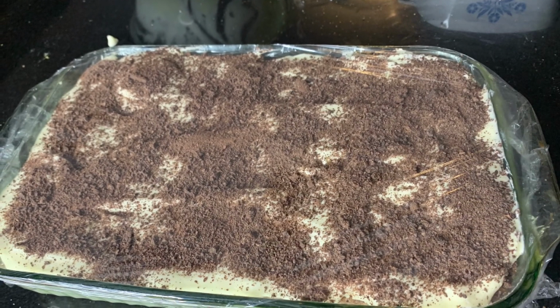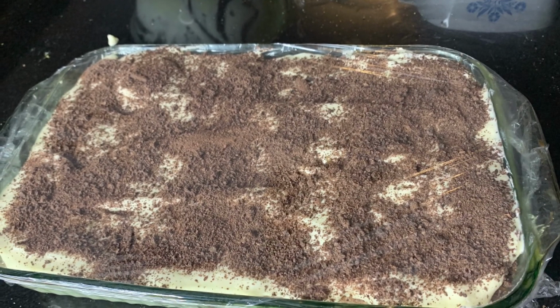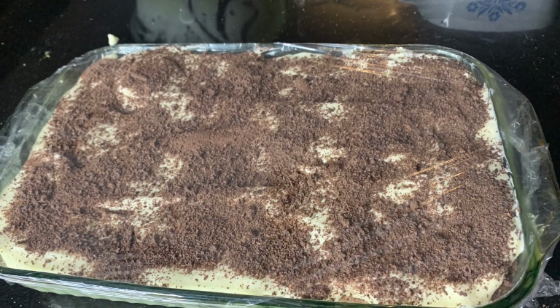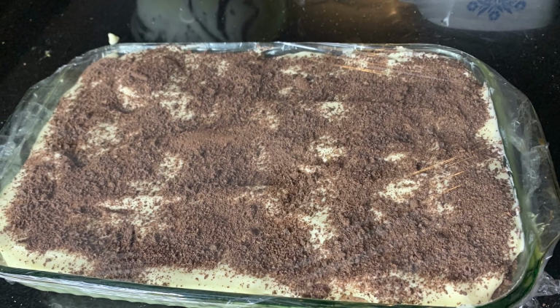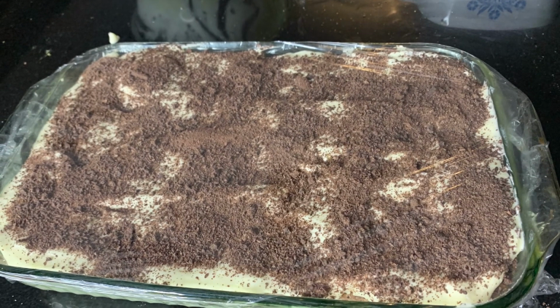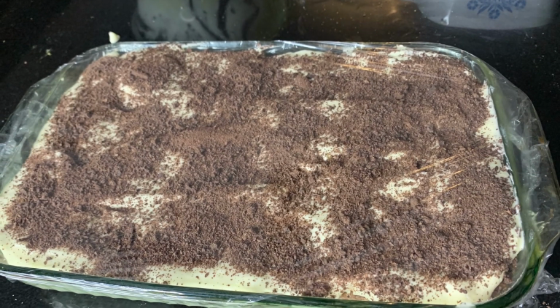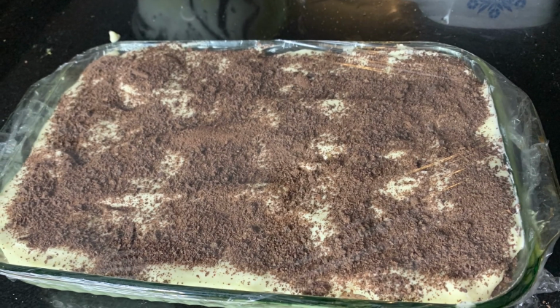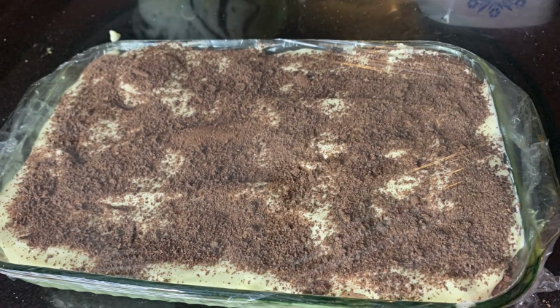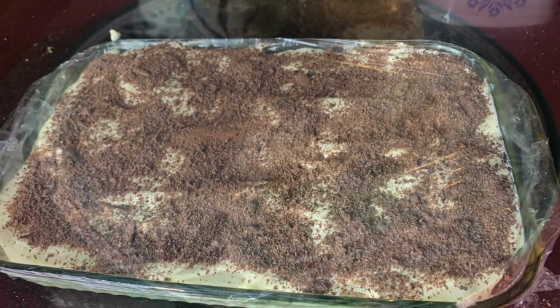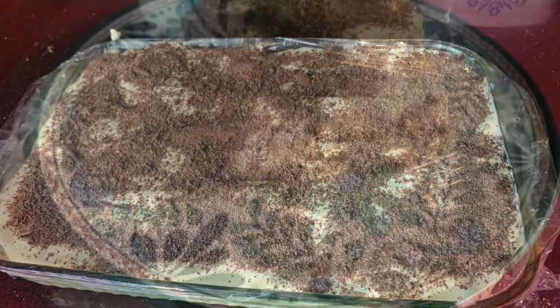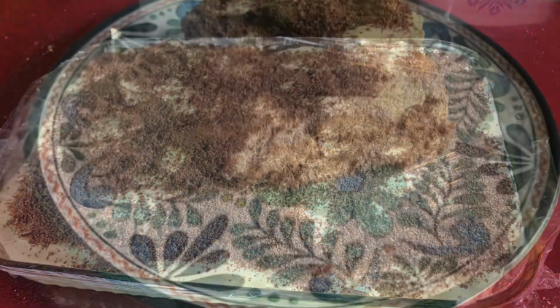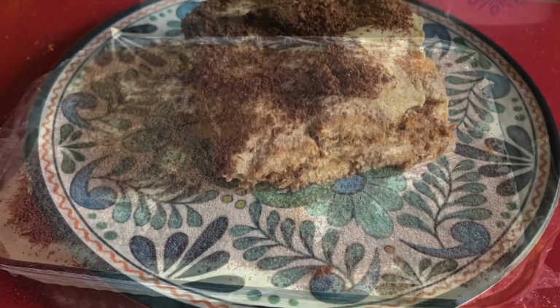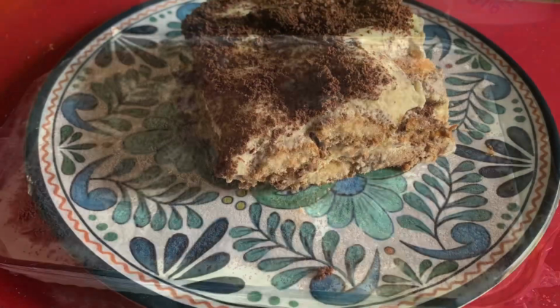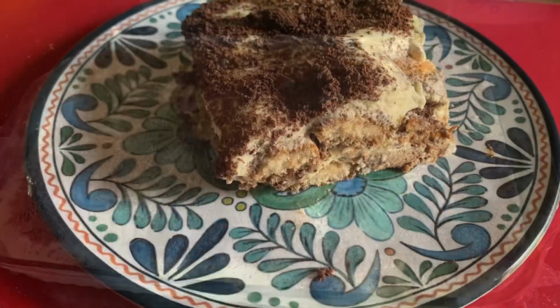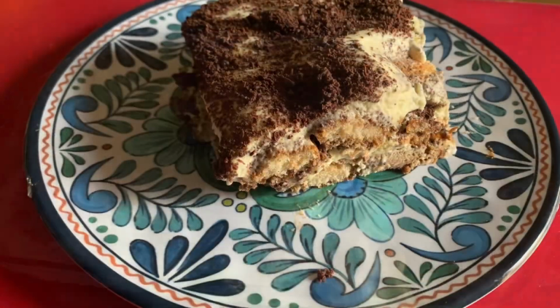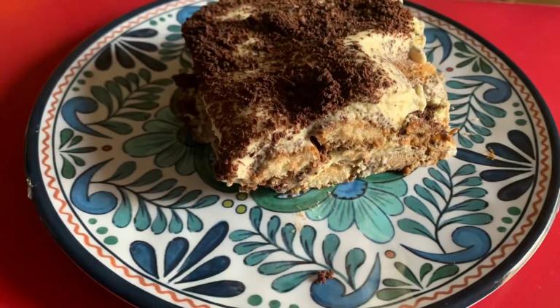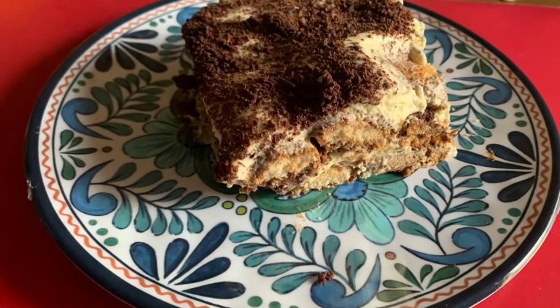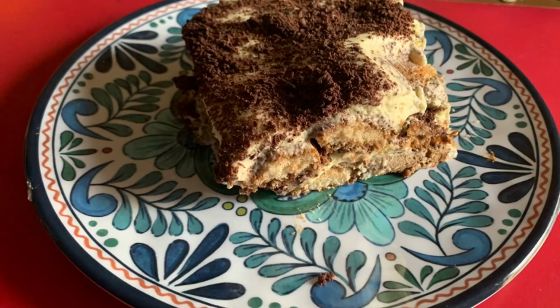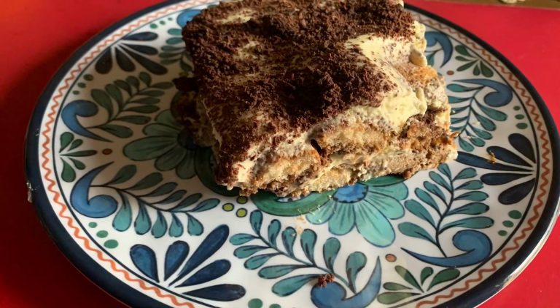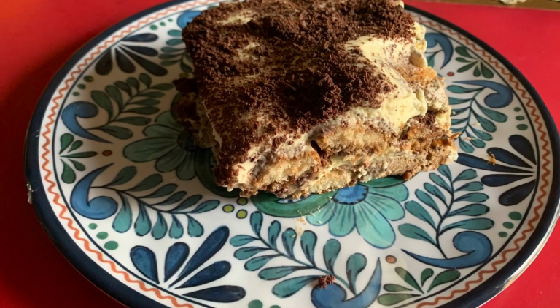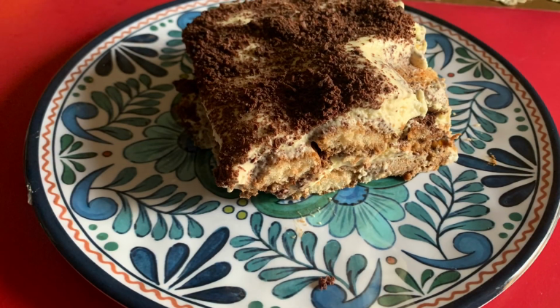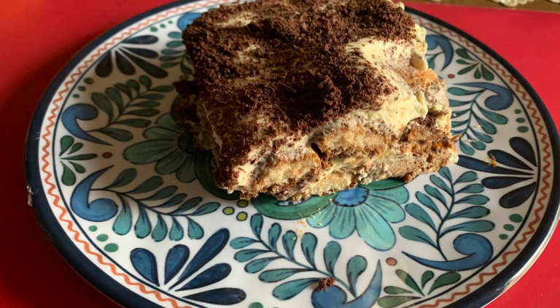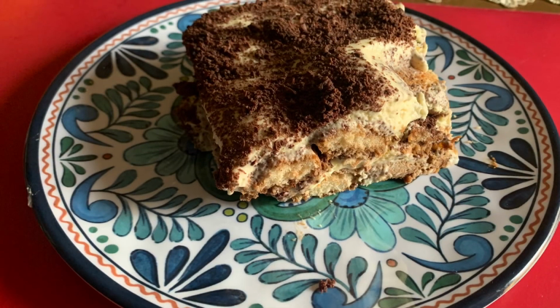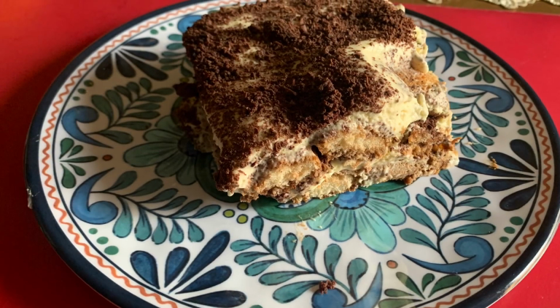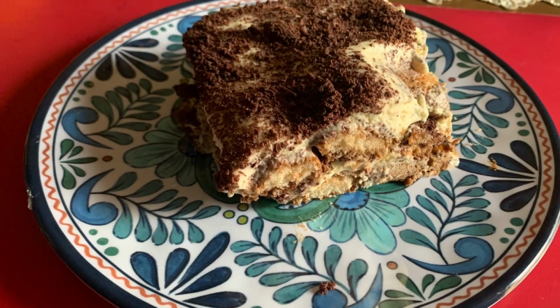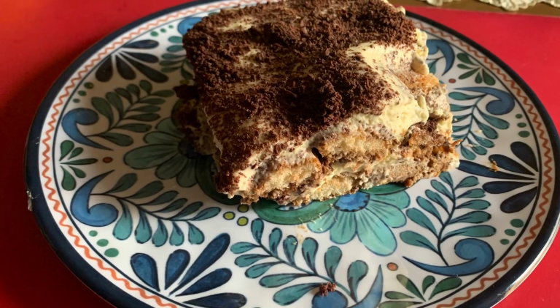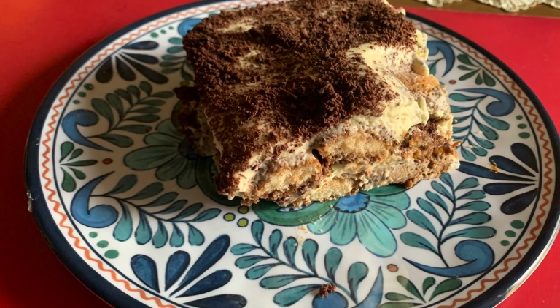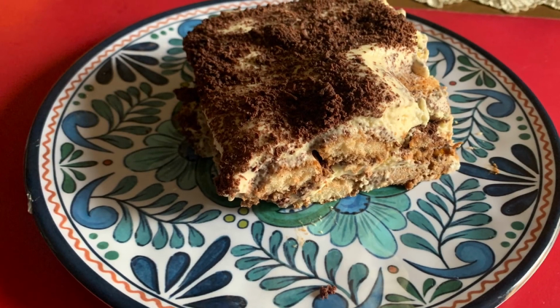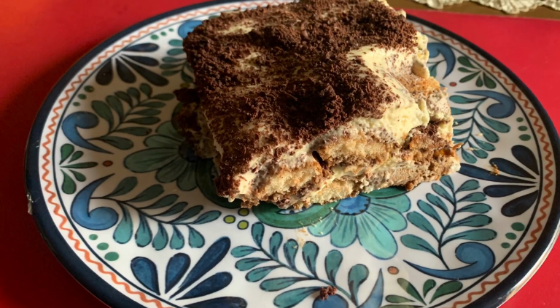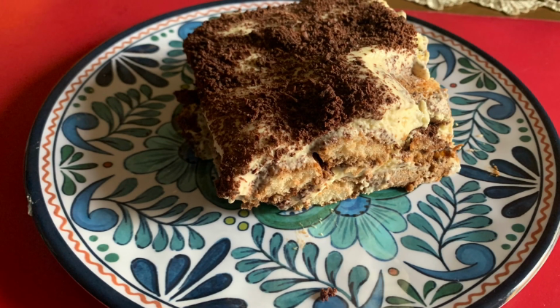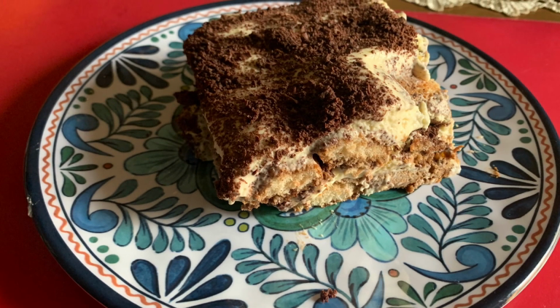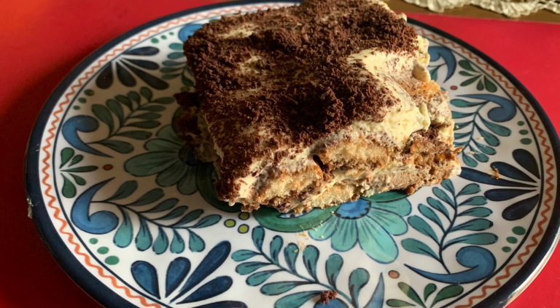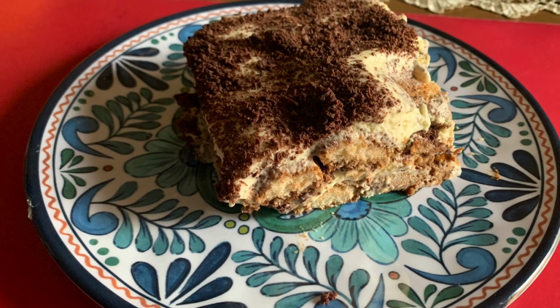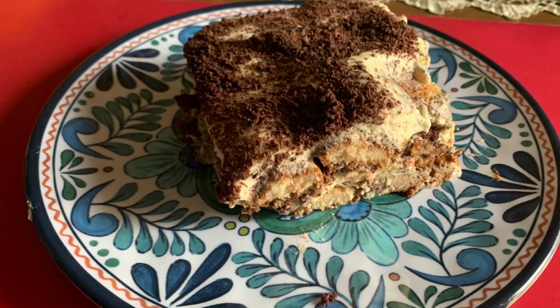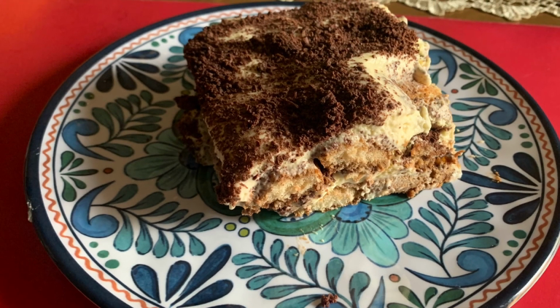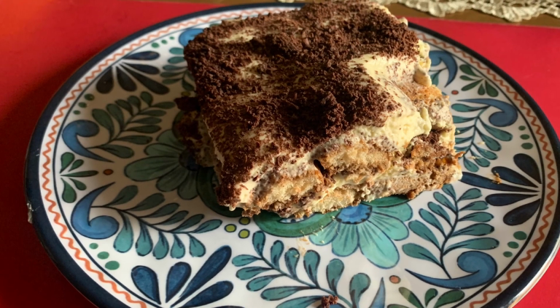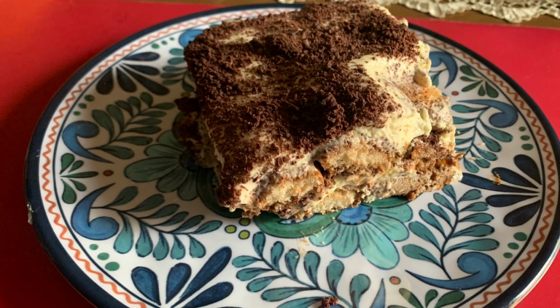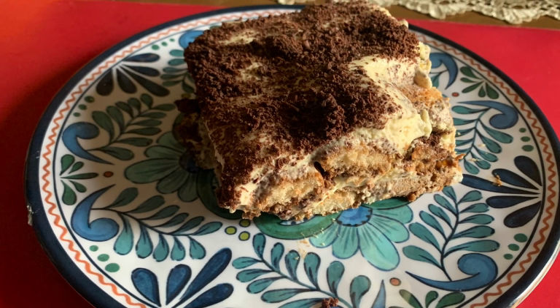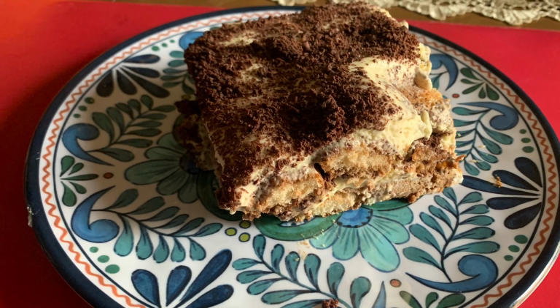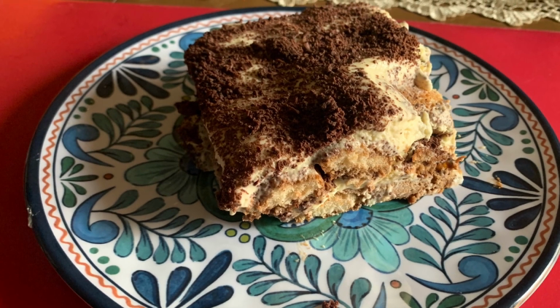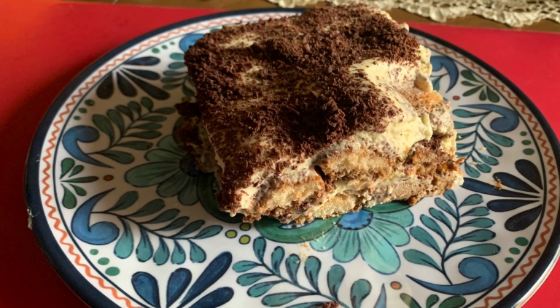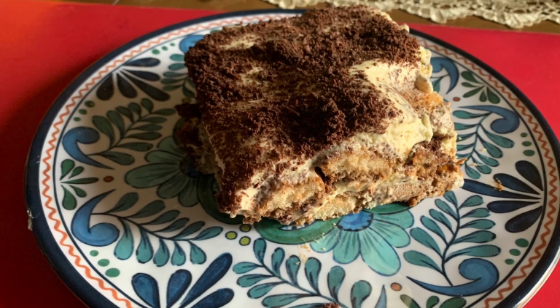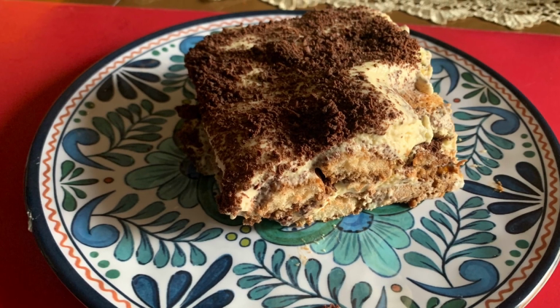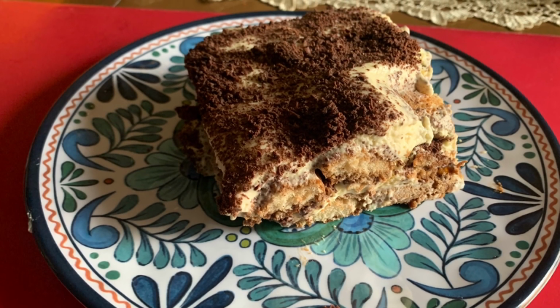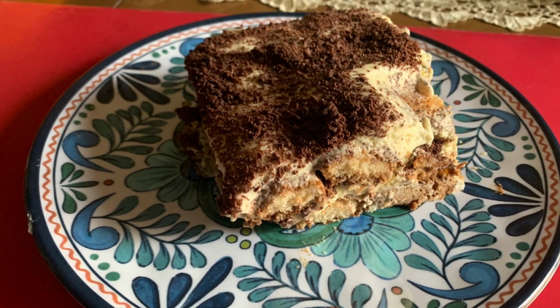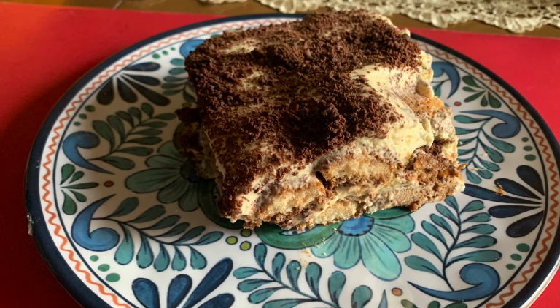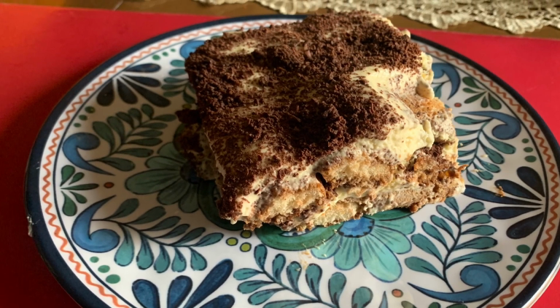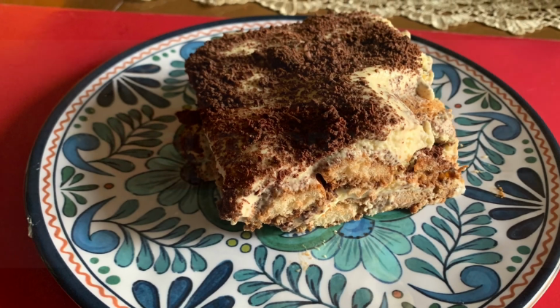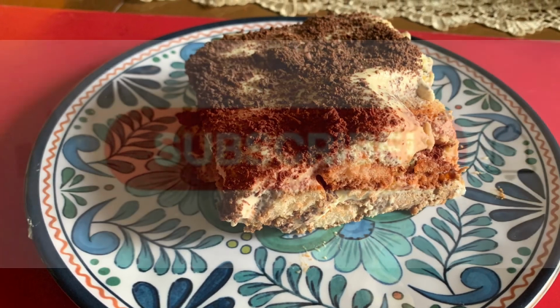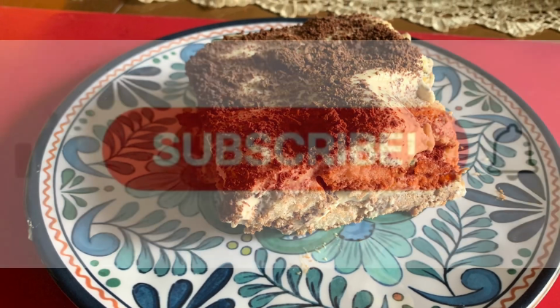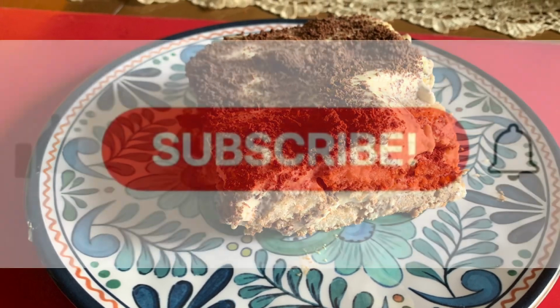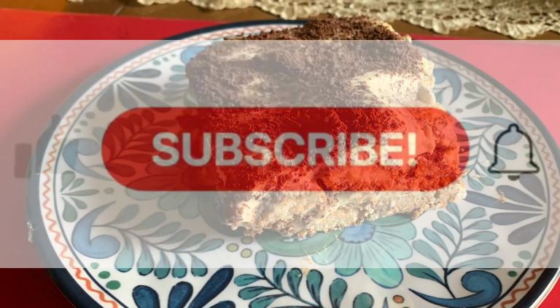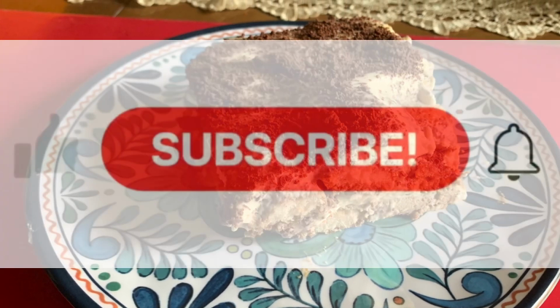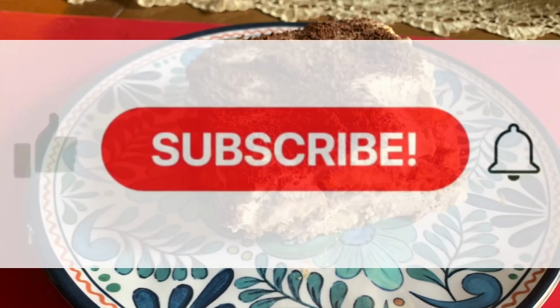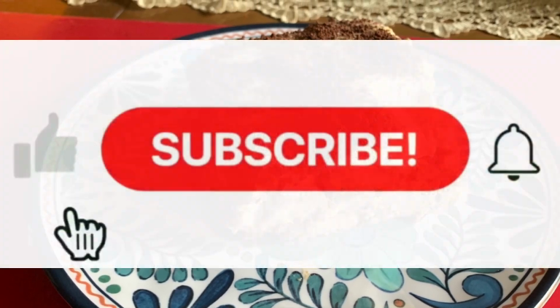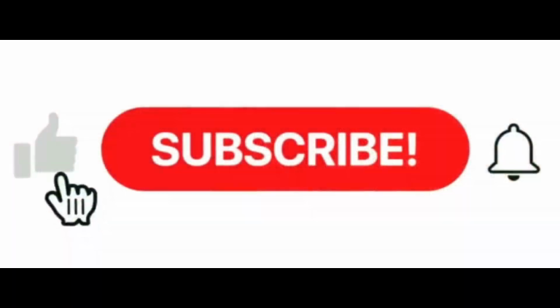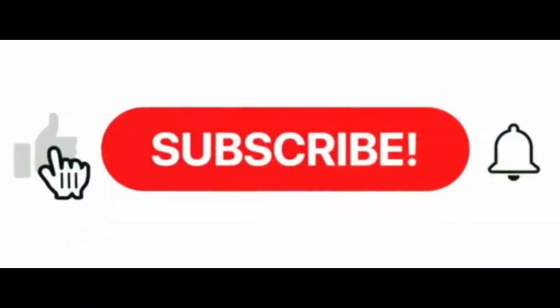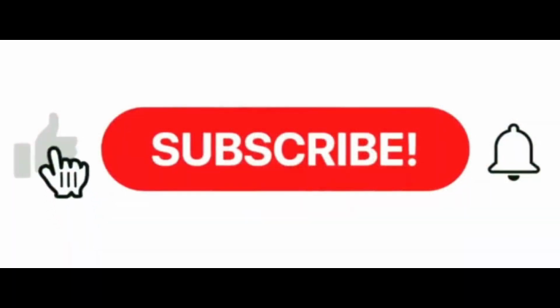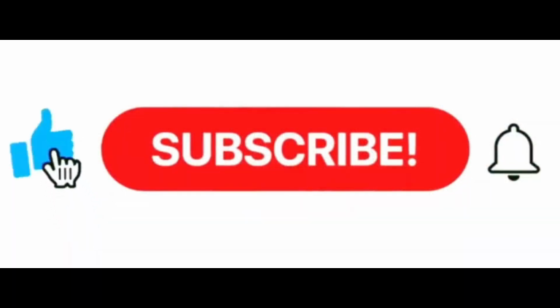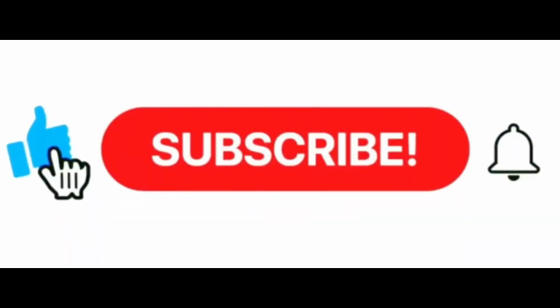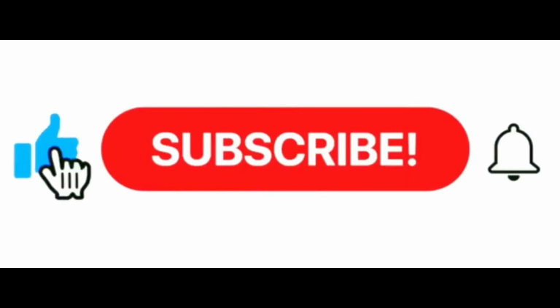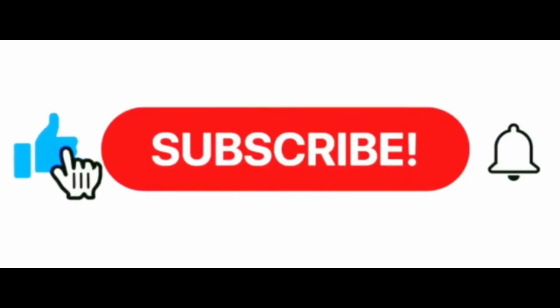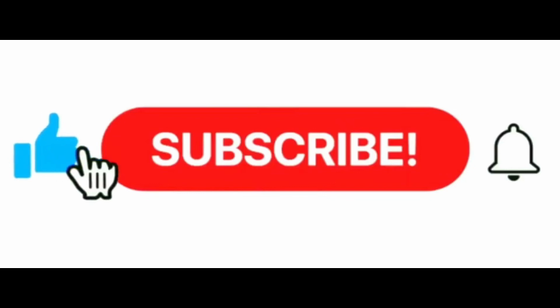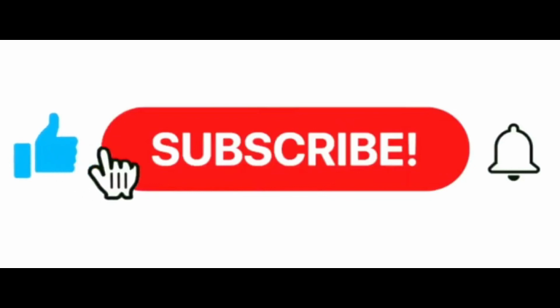And then you can enjoy your tiramisu. Hope you enjoy. Thanks for watching, and don't forget to subscribe.